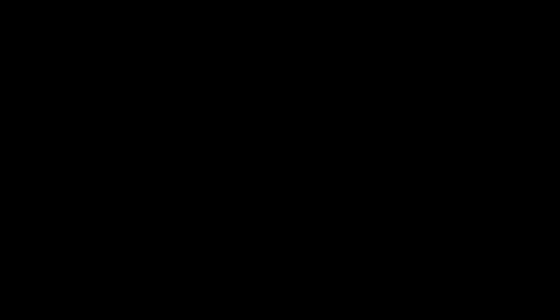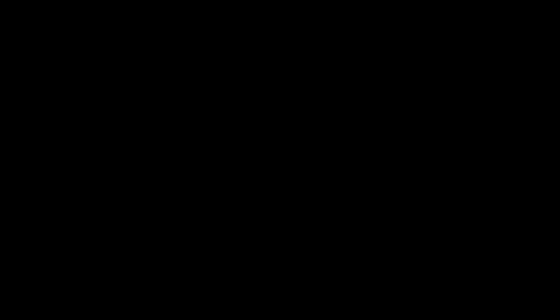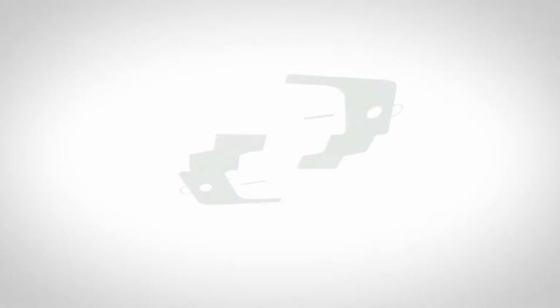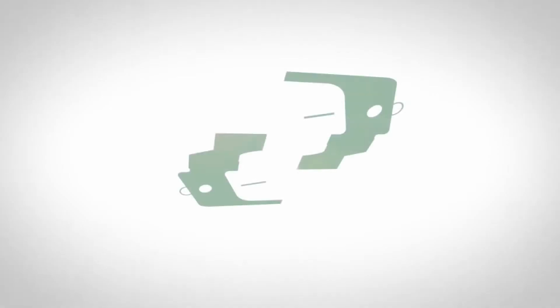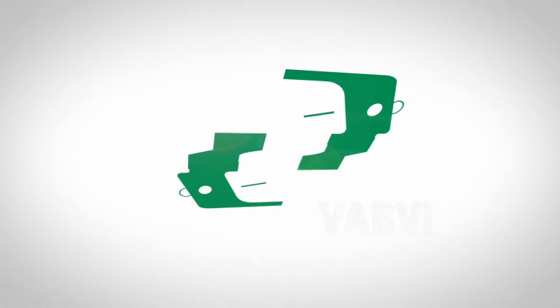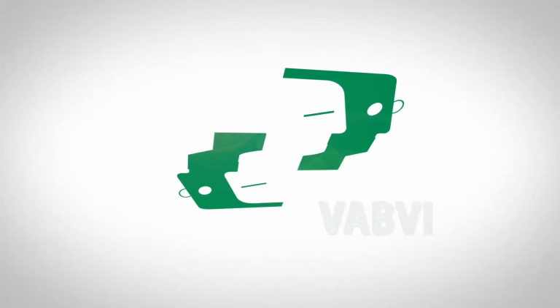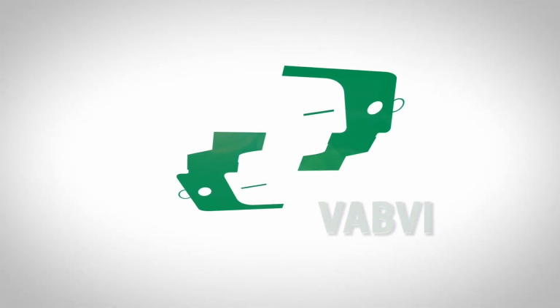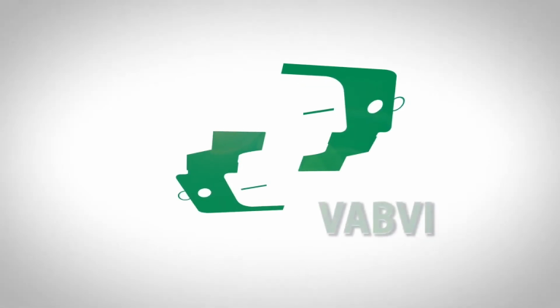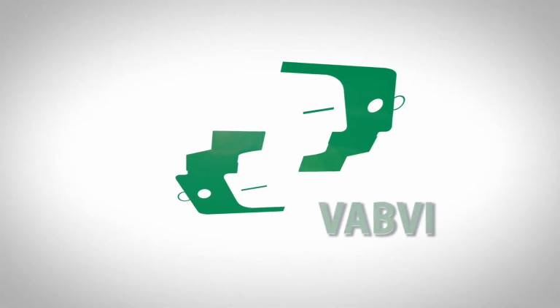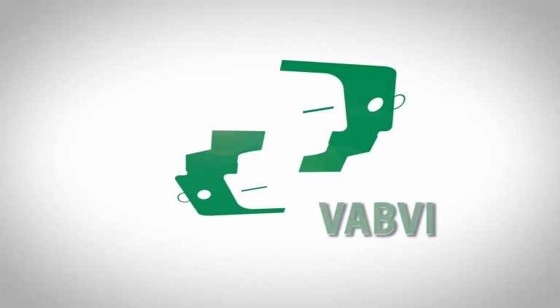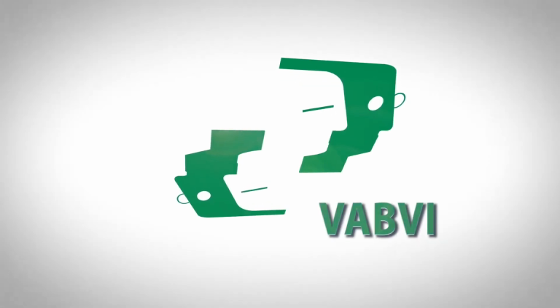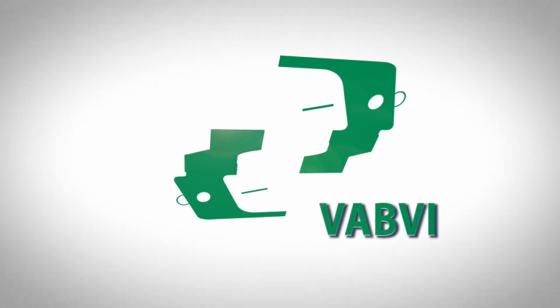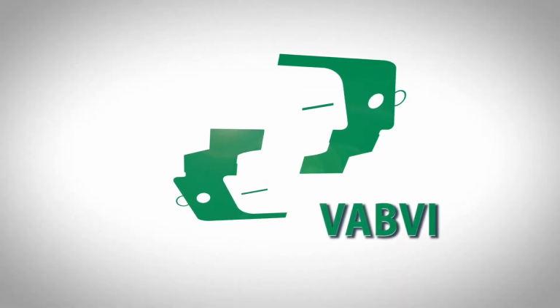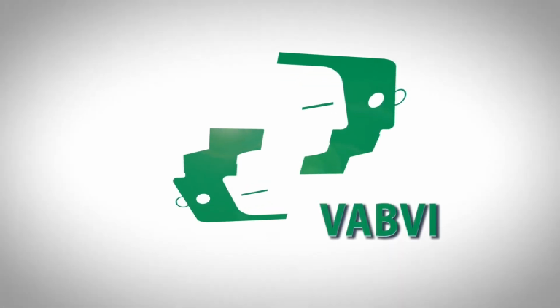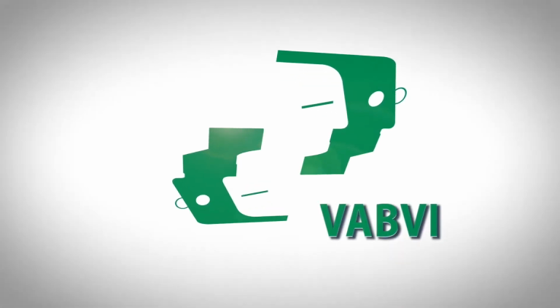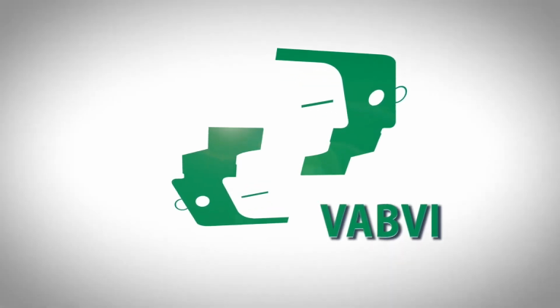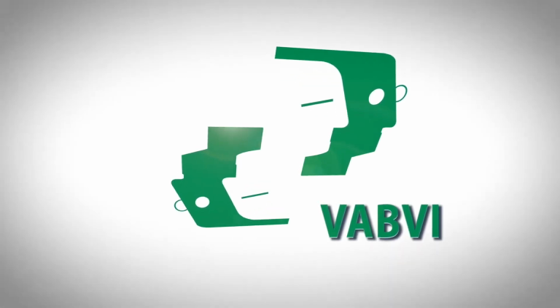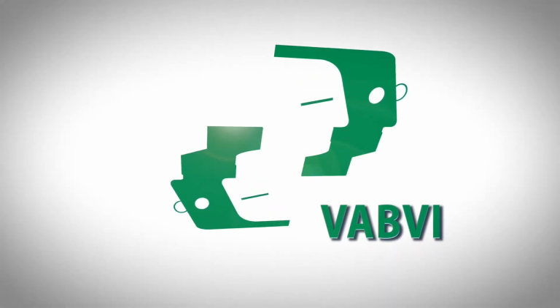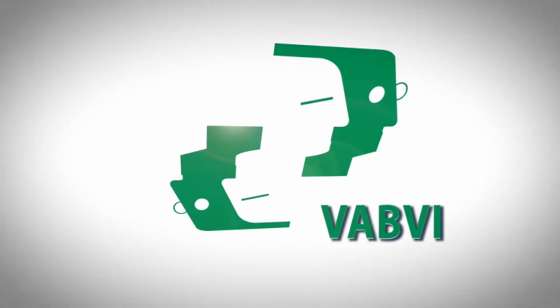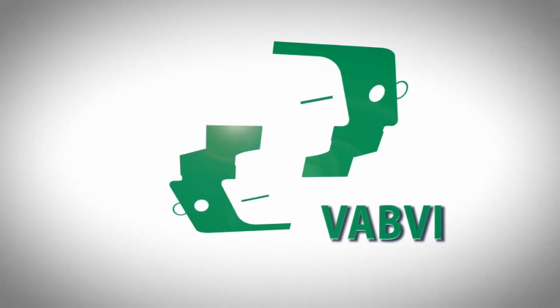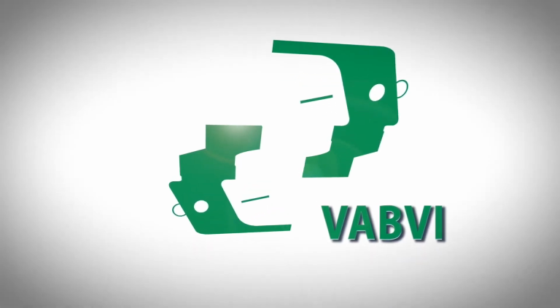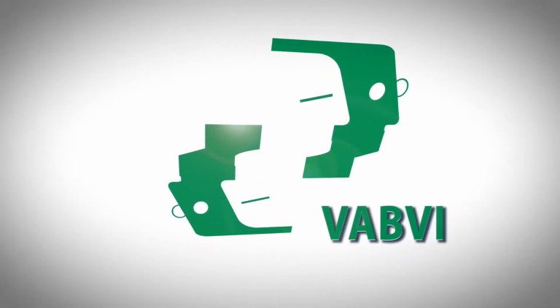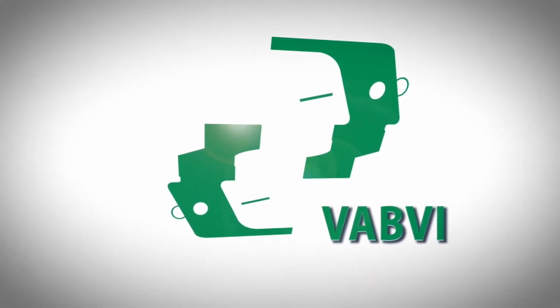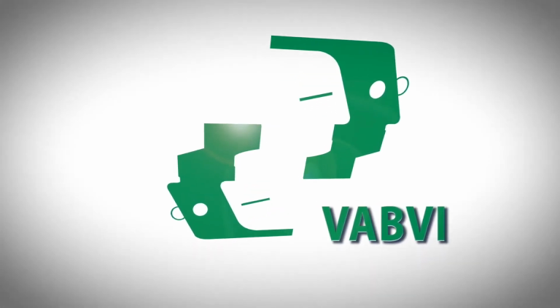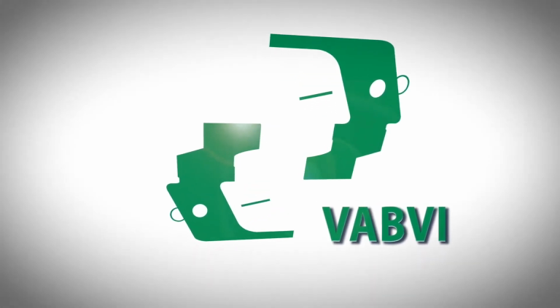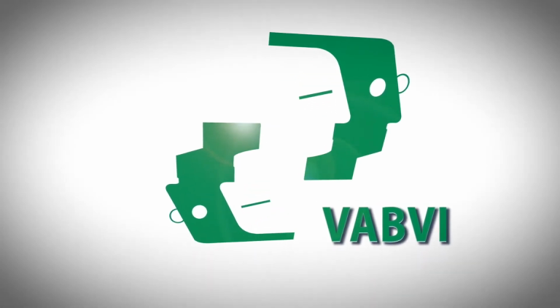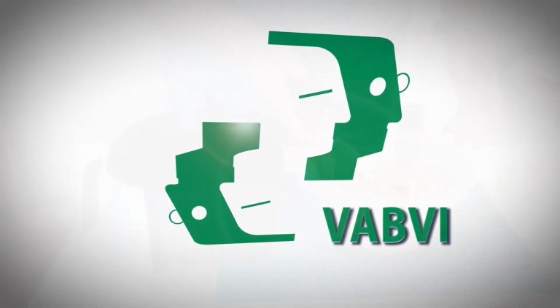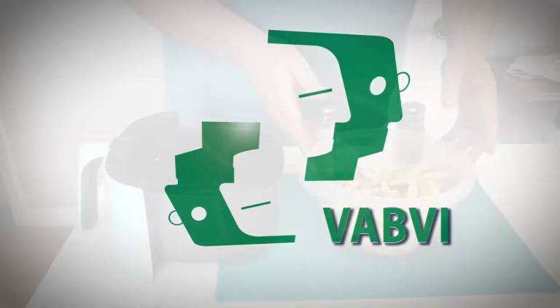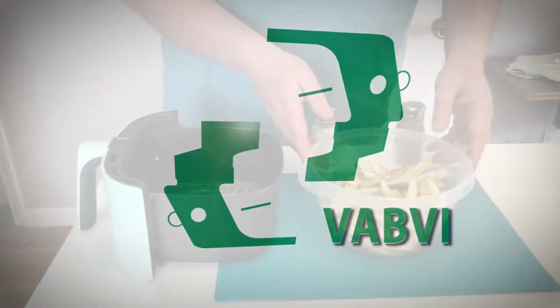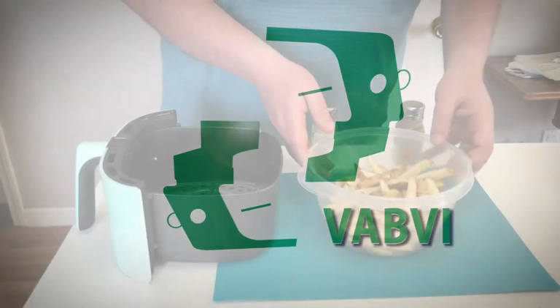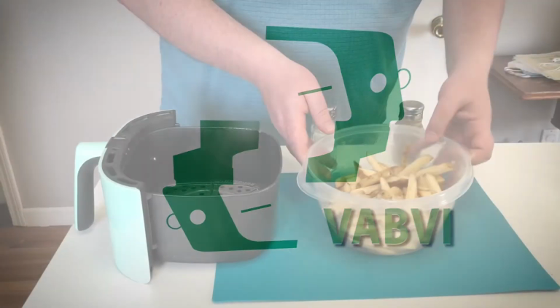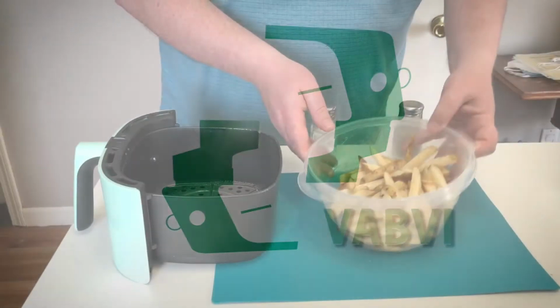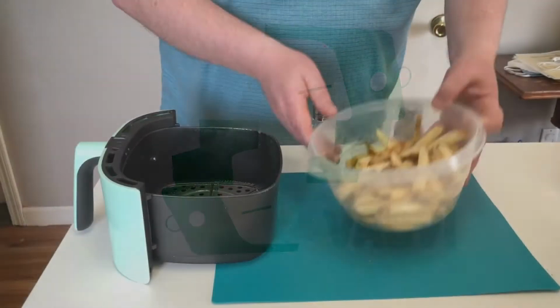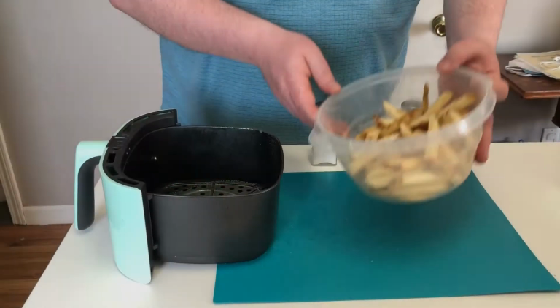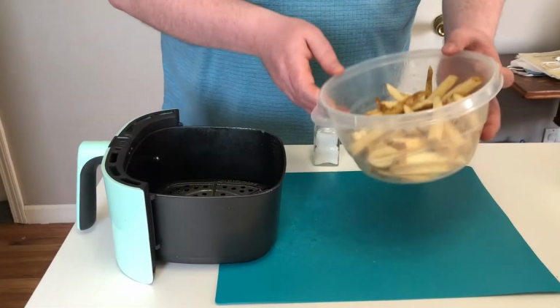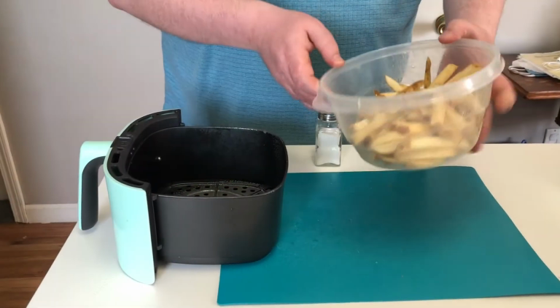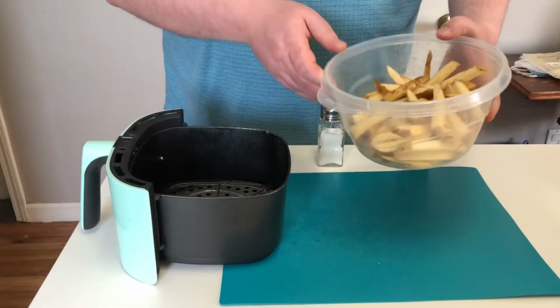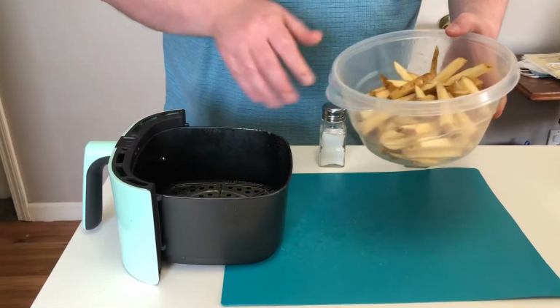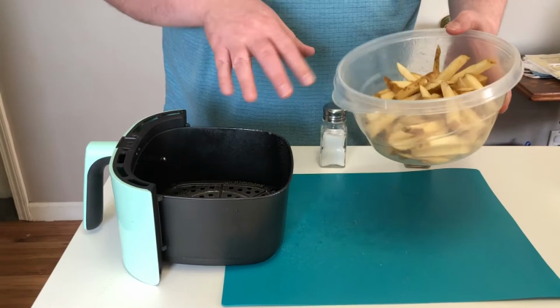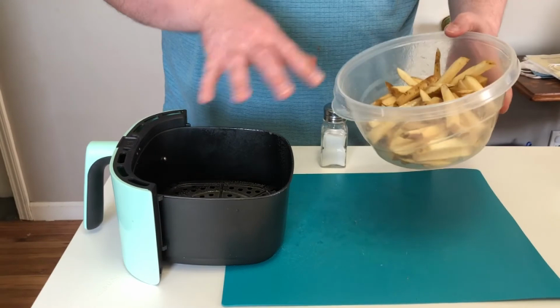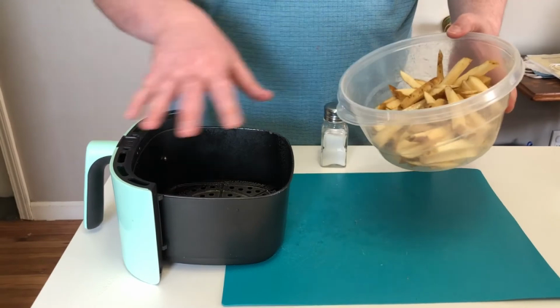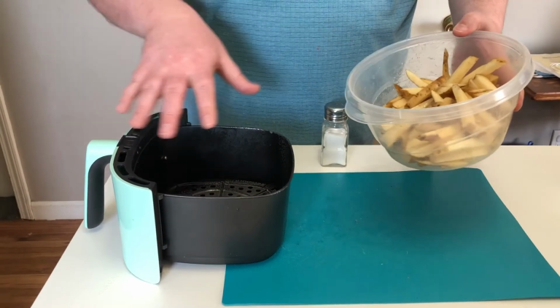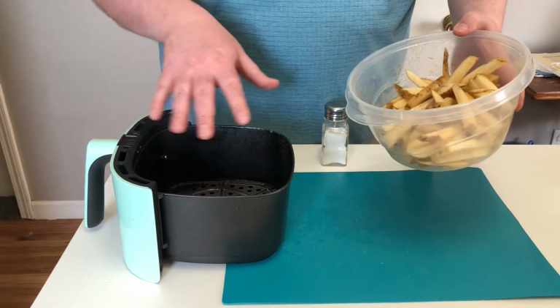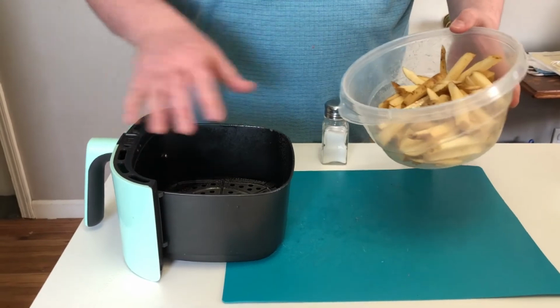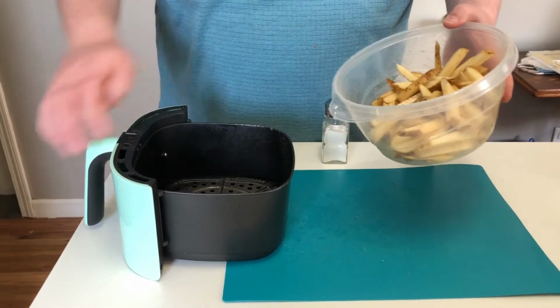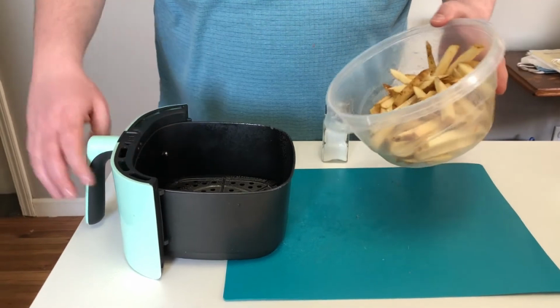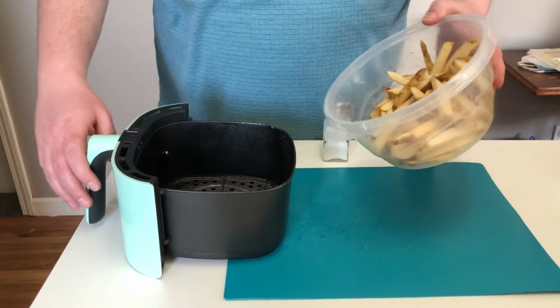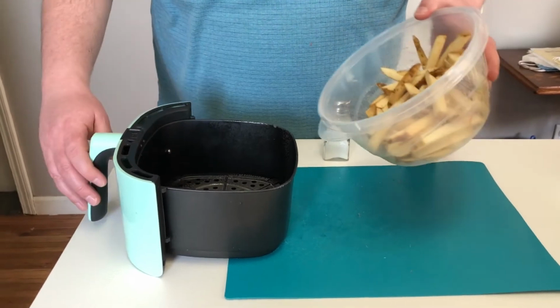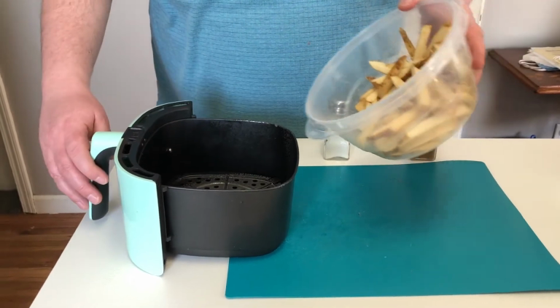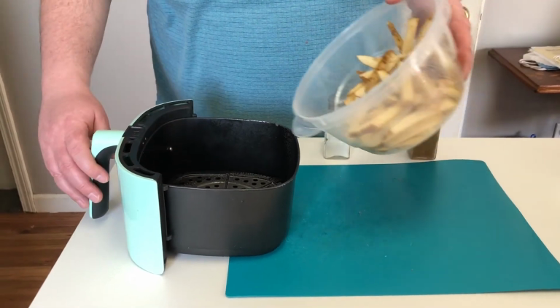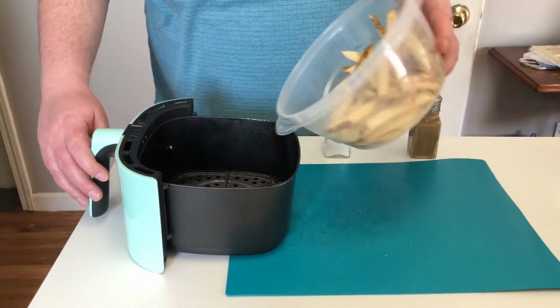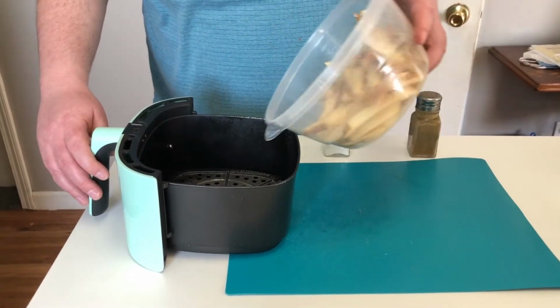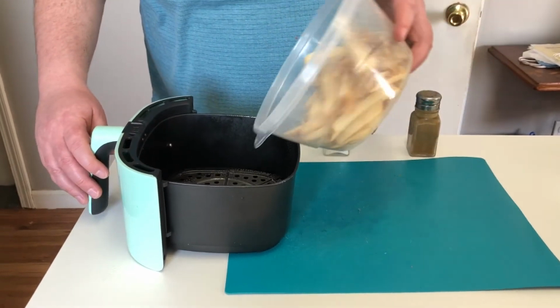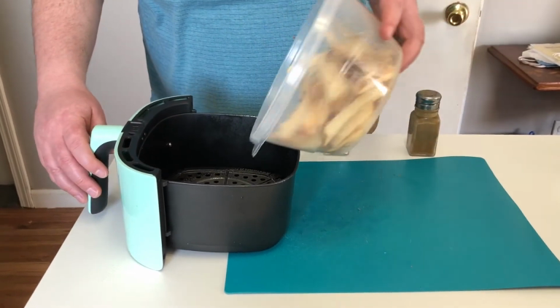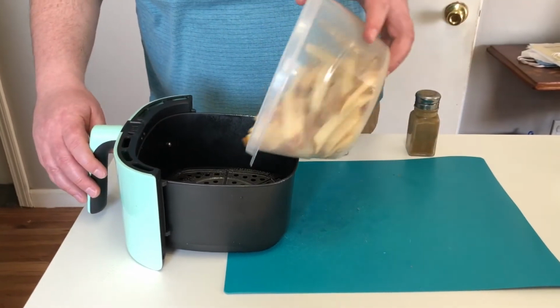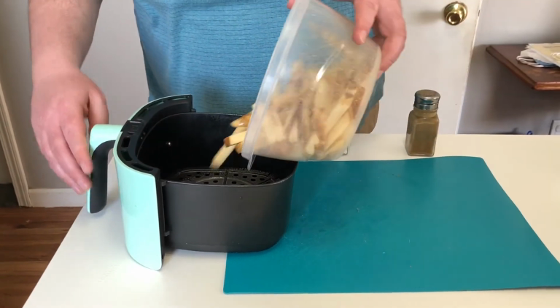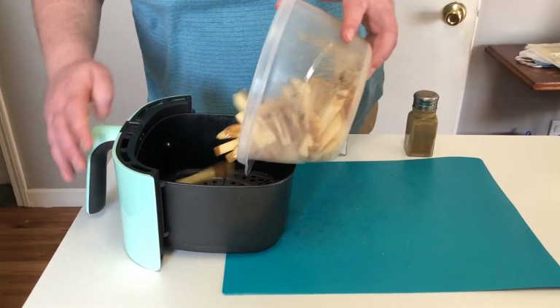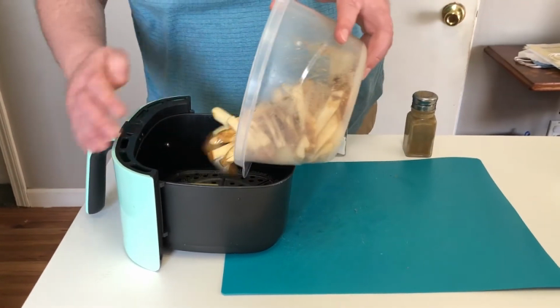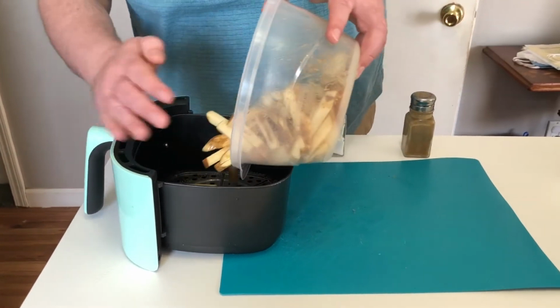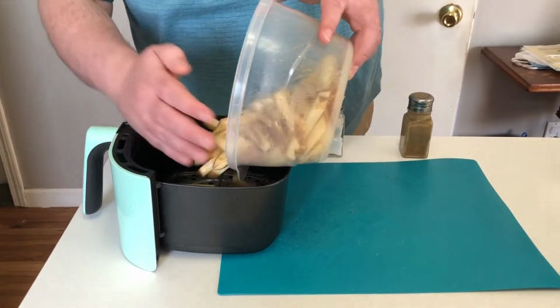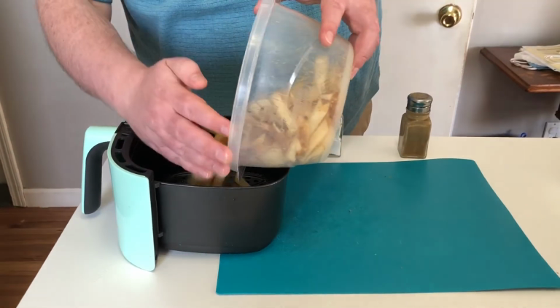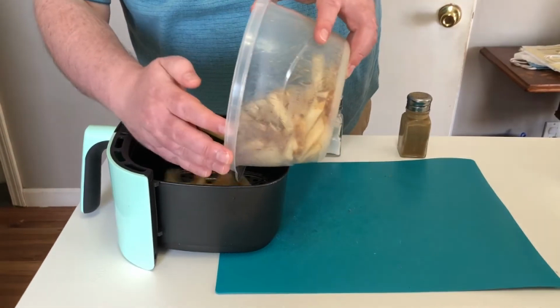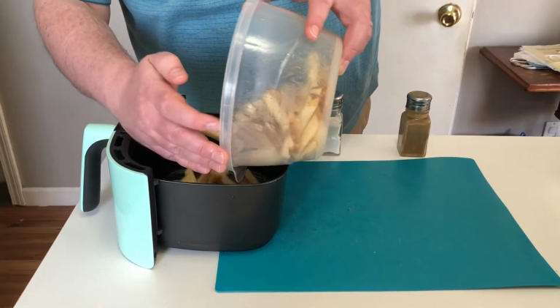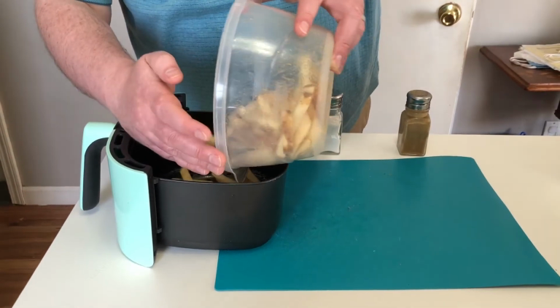The Vermont Association for the Blind and Visually Impaired. Adapting an air fryer can actually be quite simple.